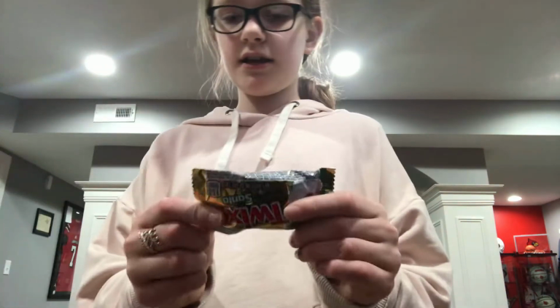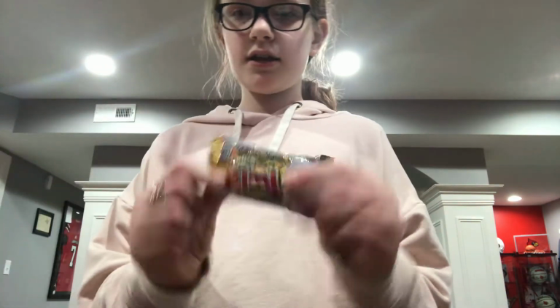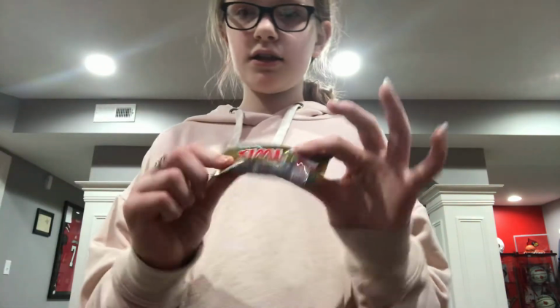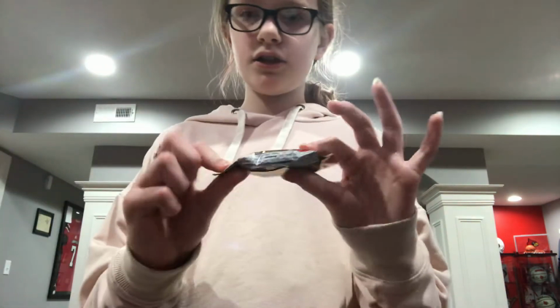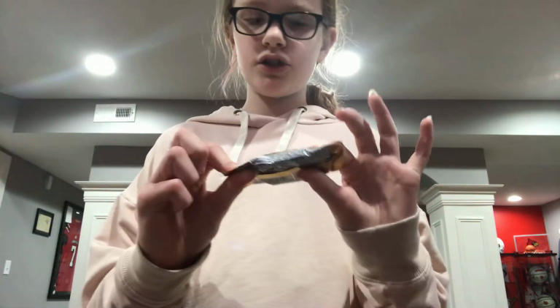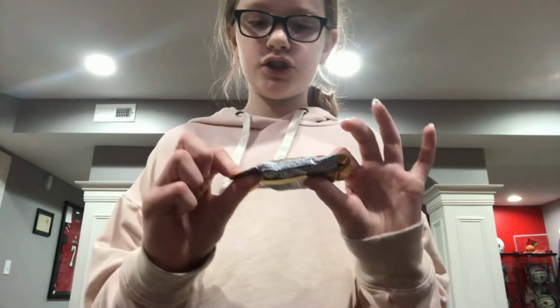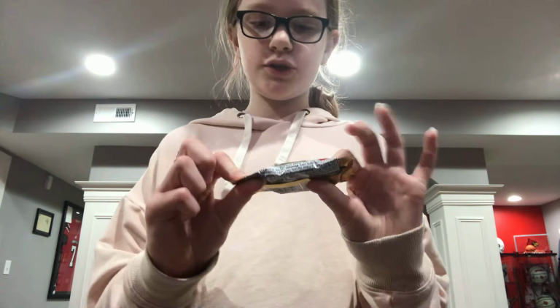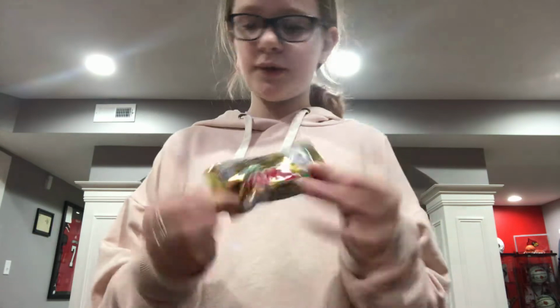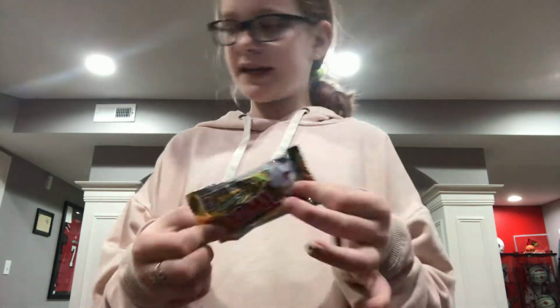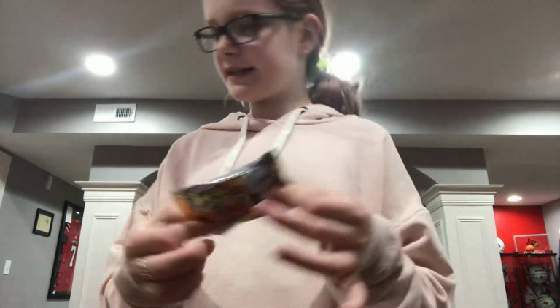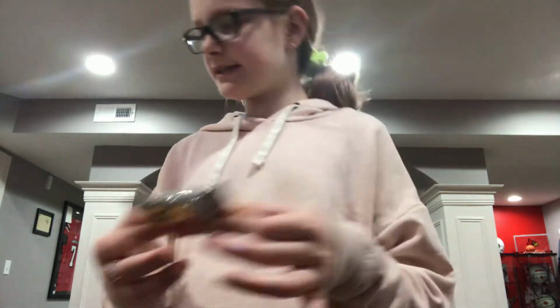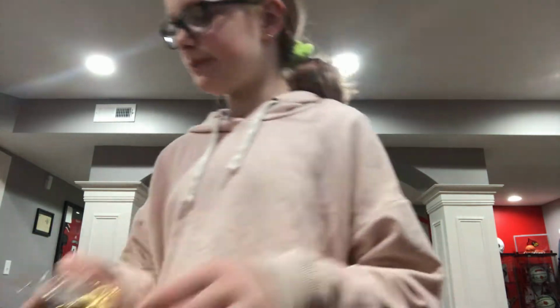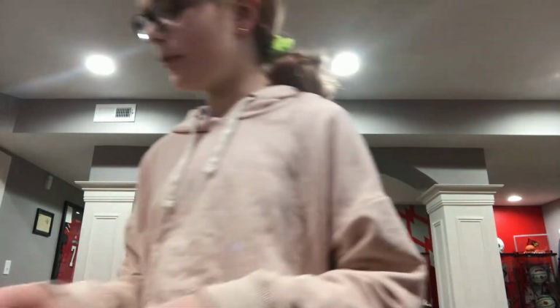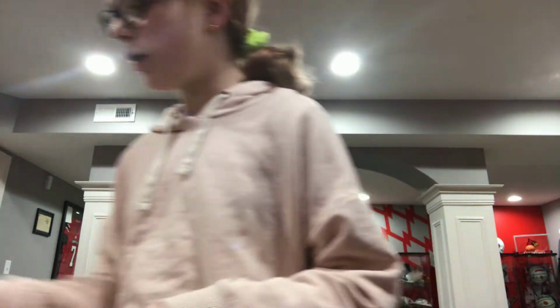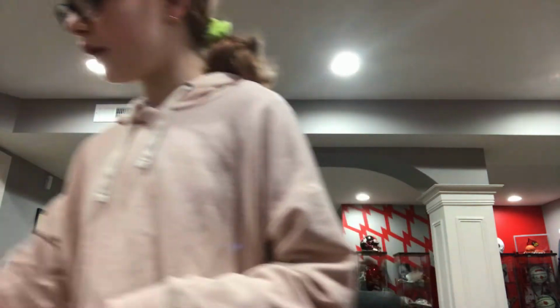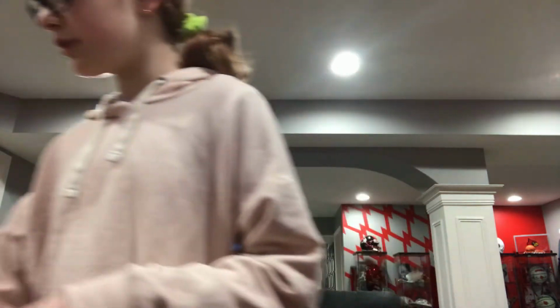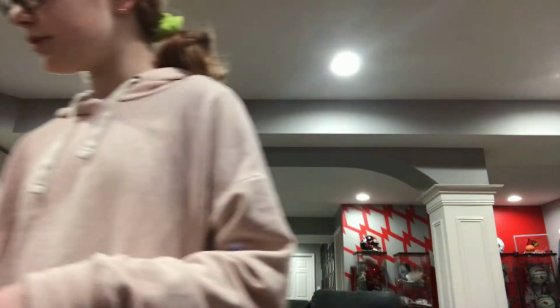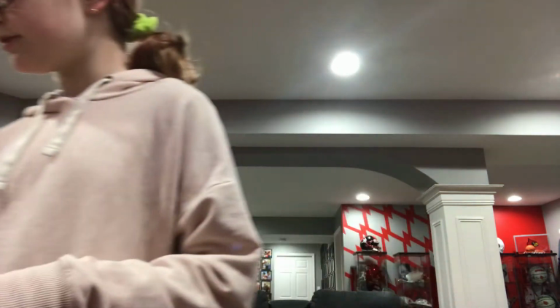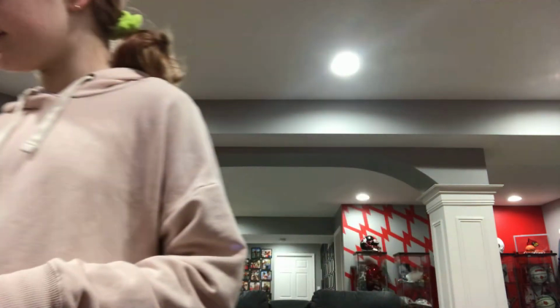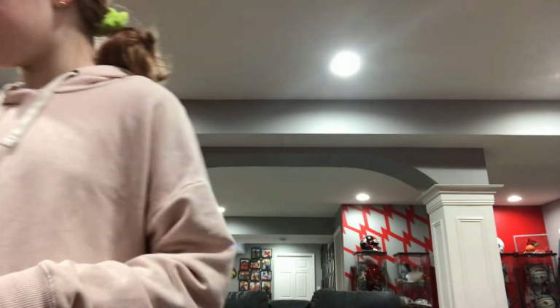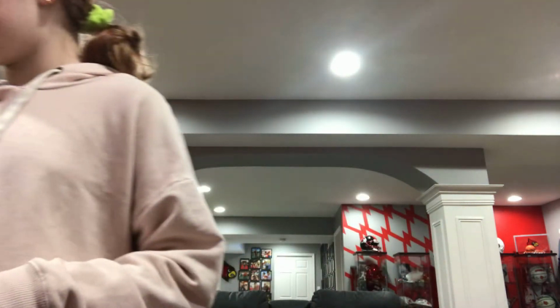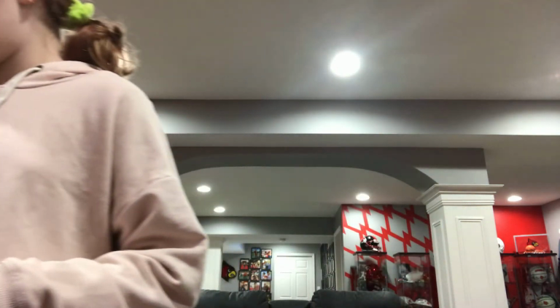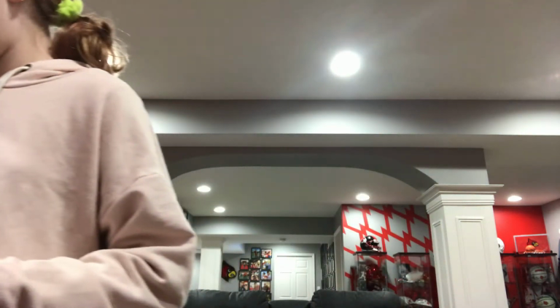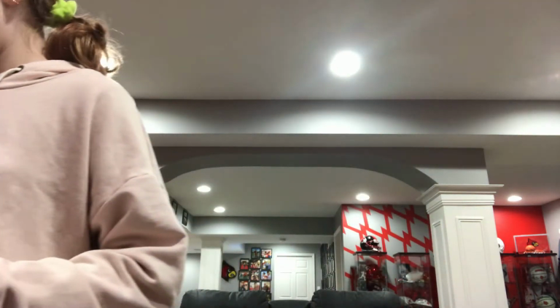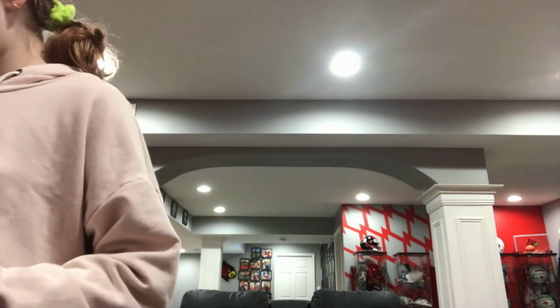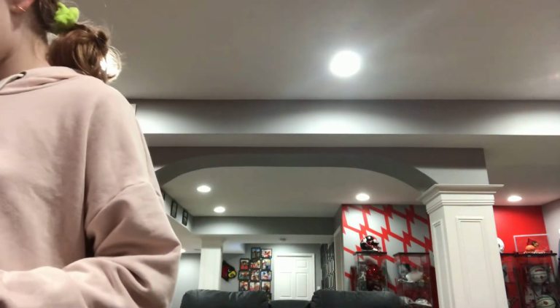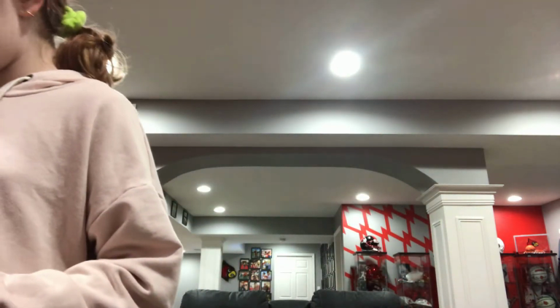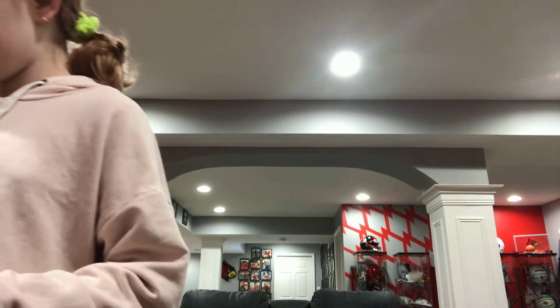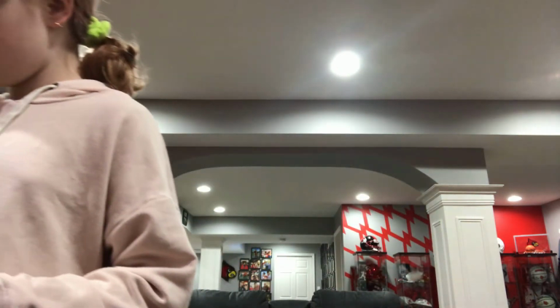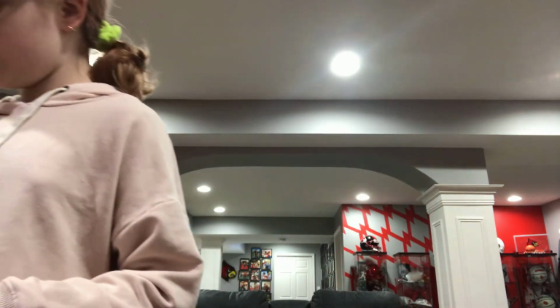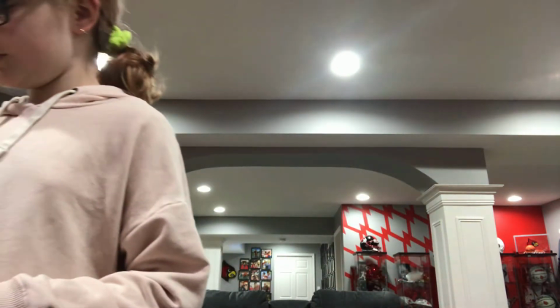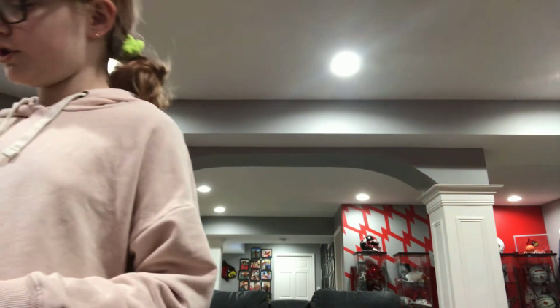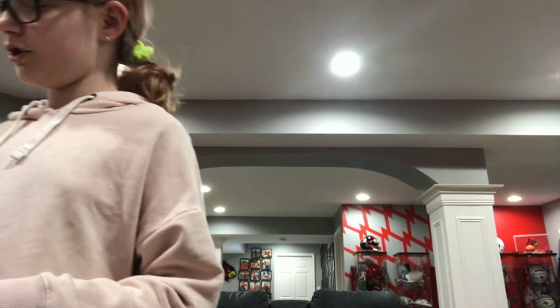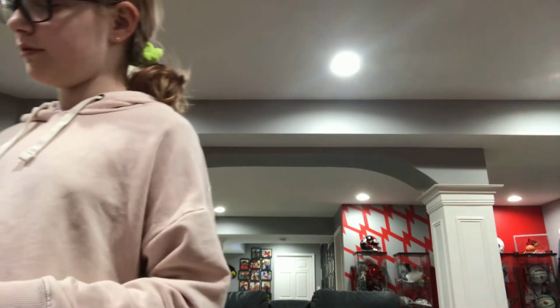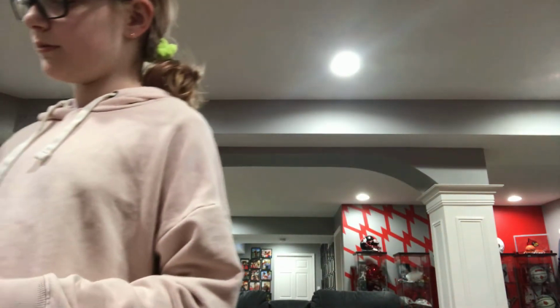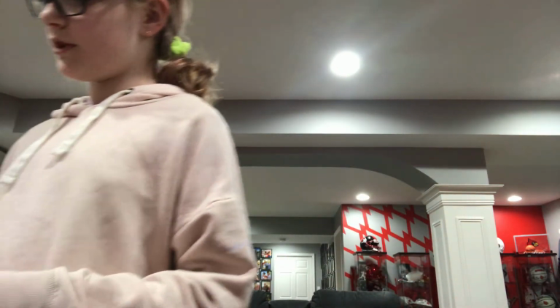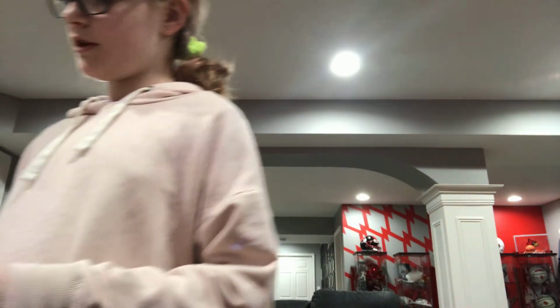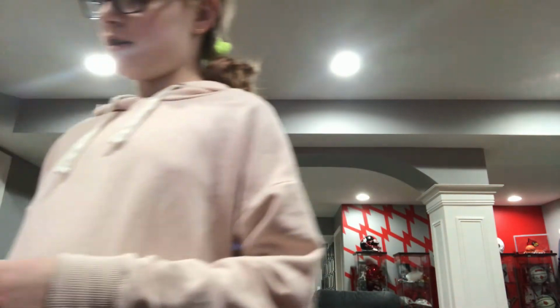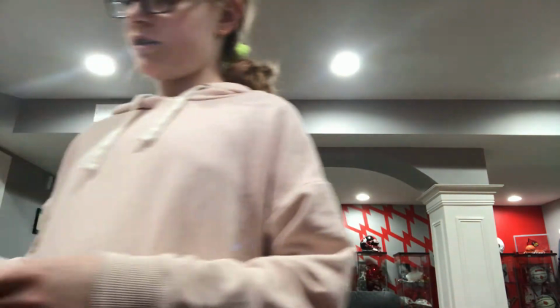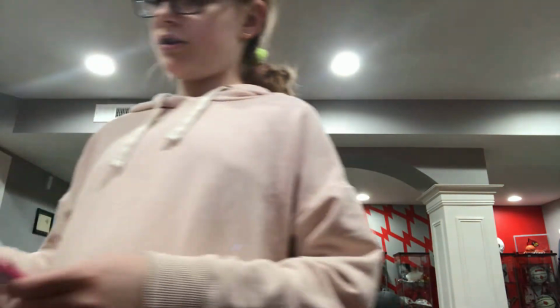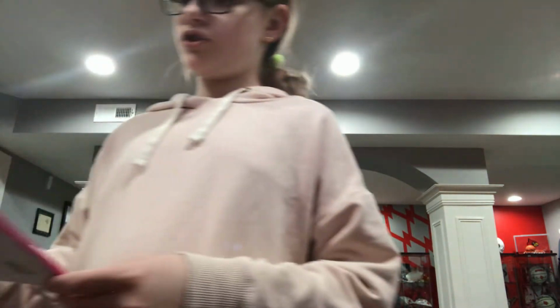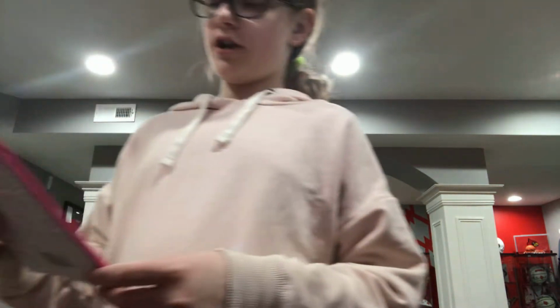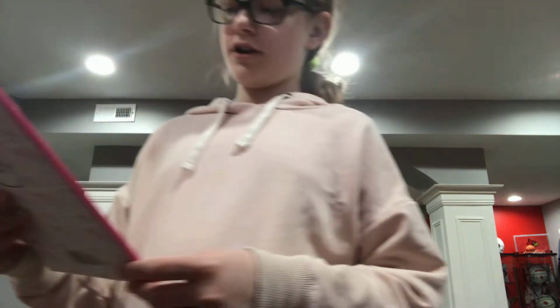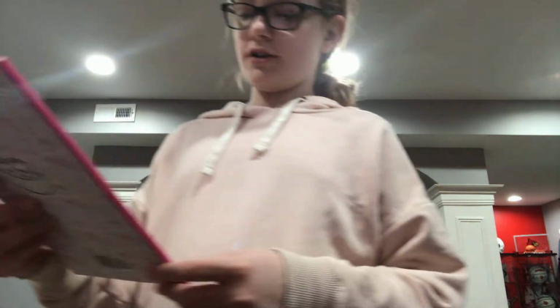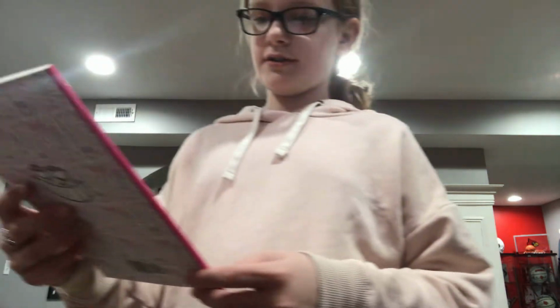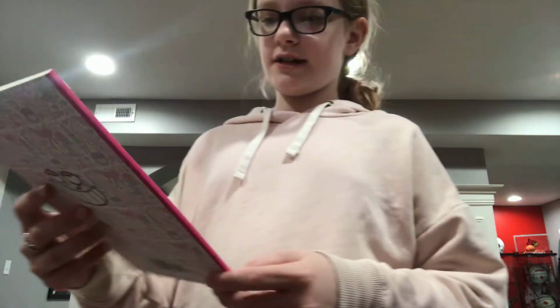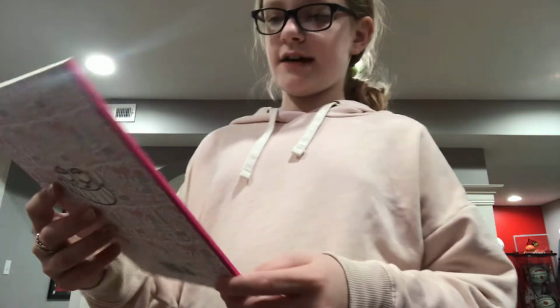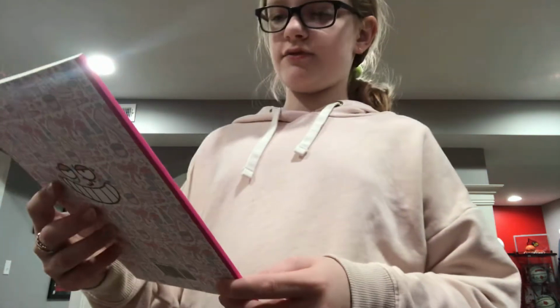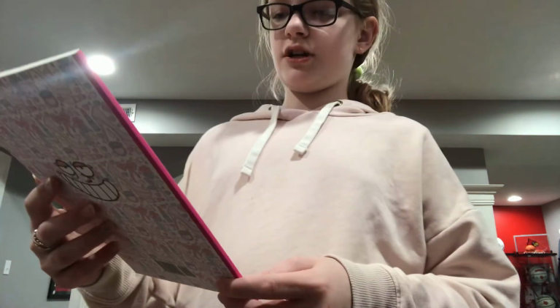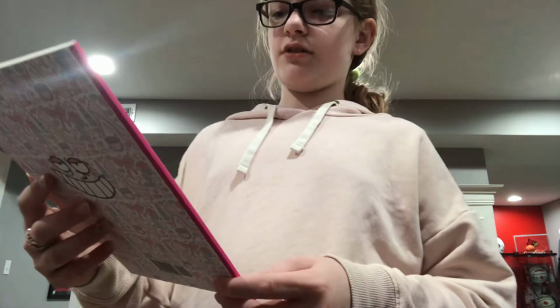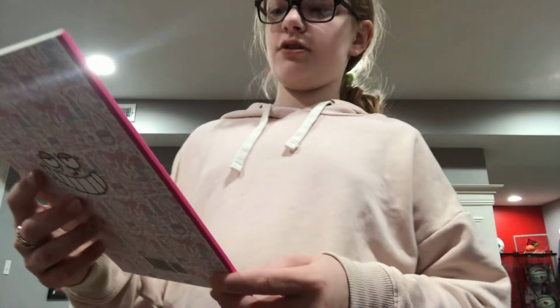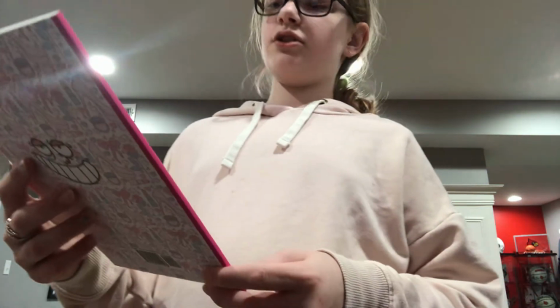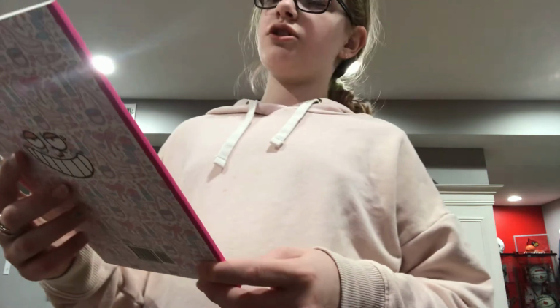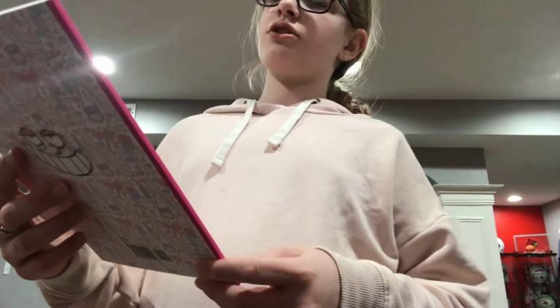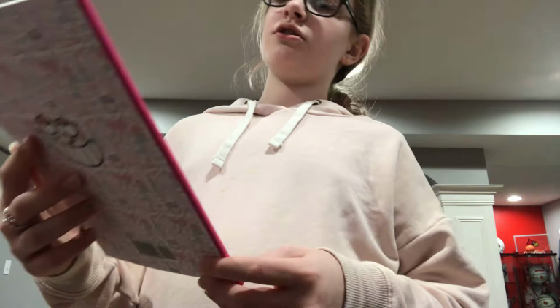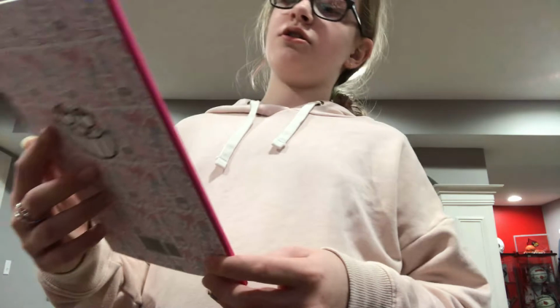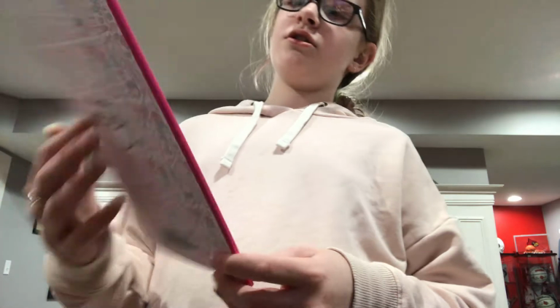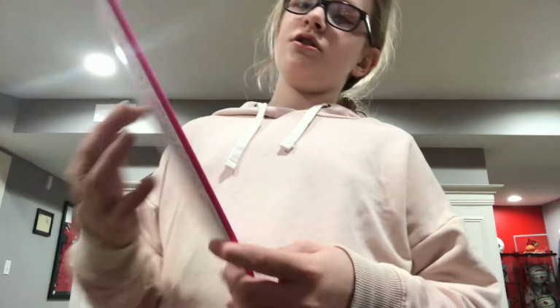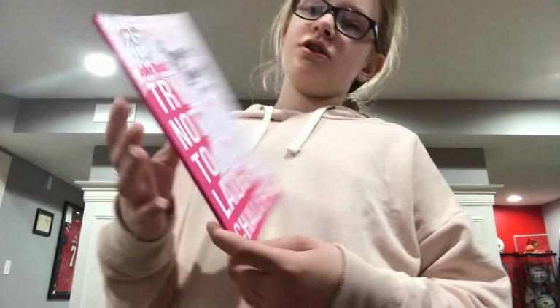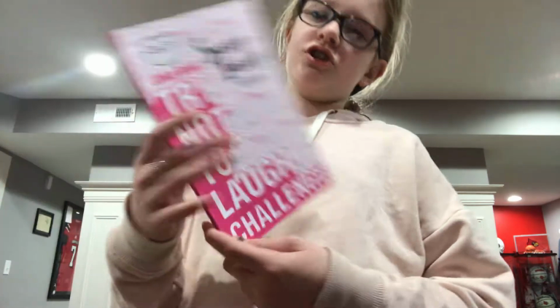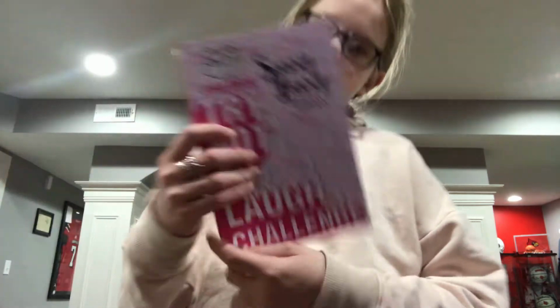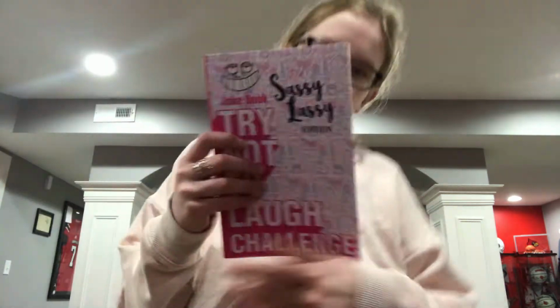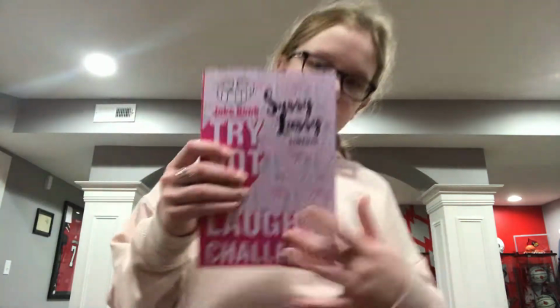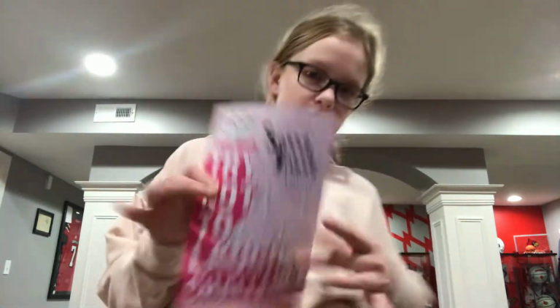Santa Twix bars — it's like a Santa face, I'm pretty sure. Try not to laugh challenge joke book.